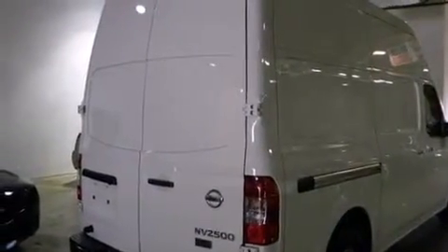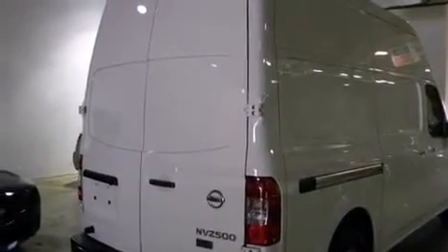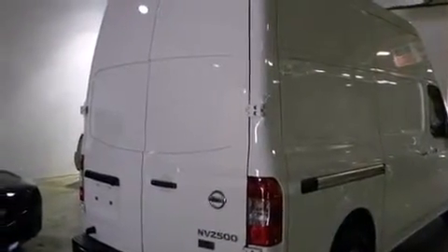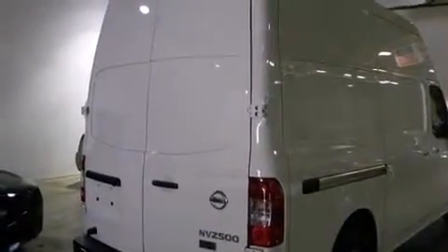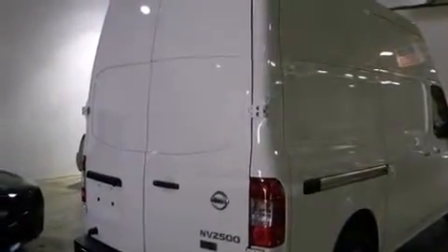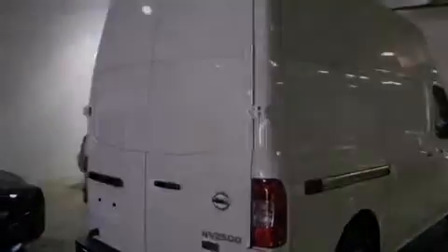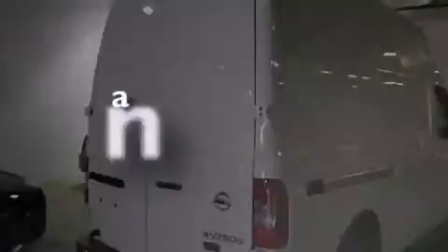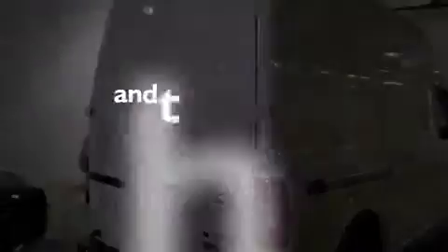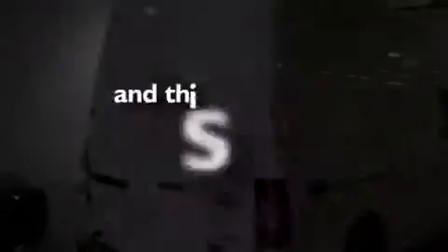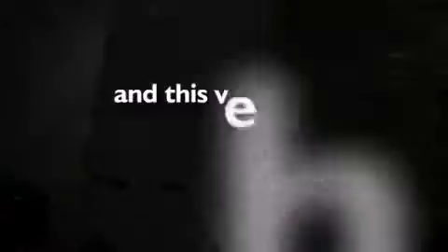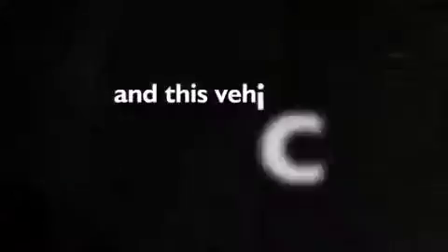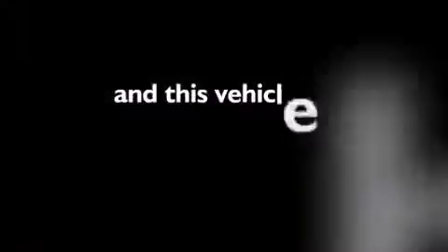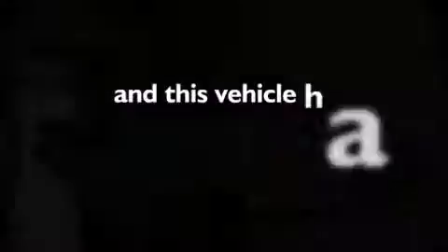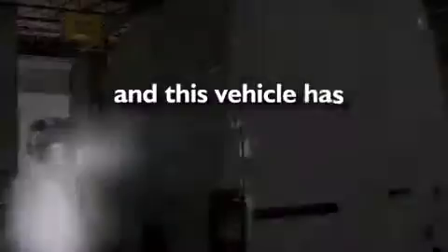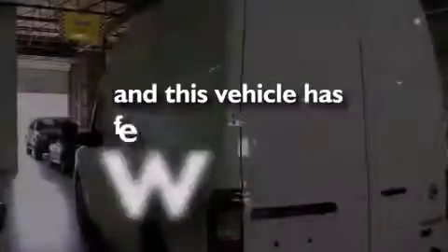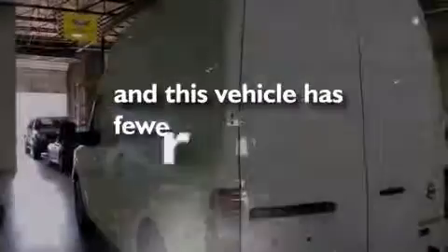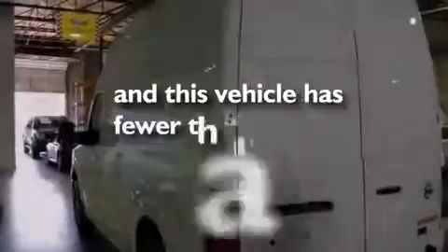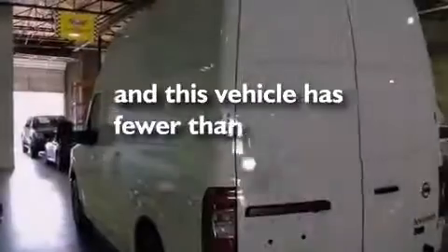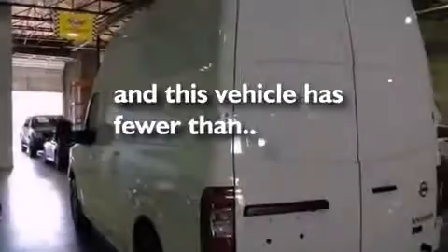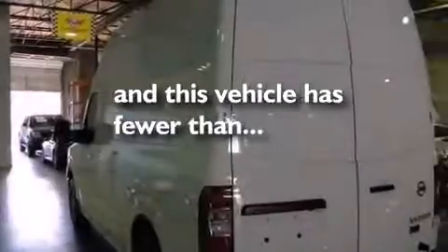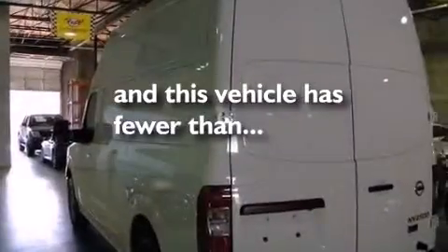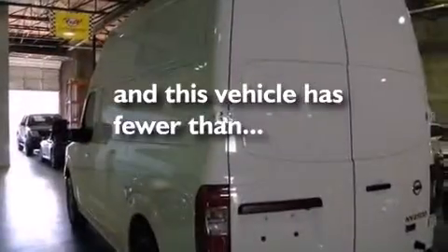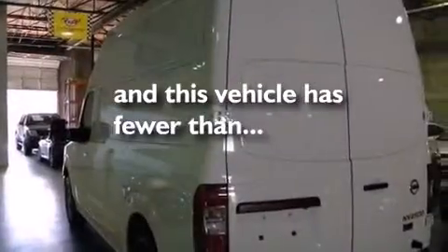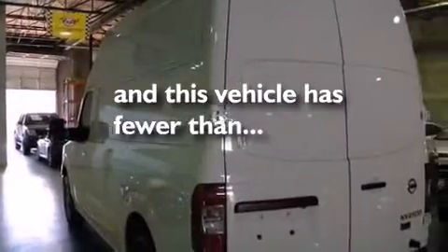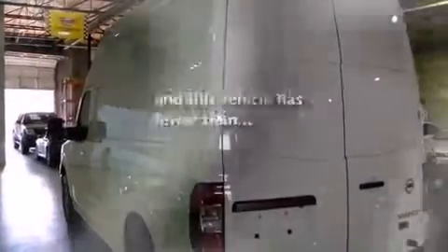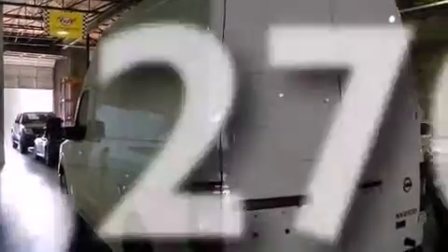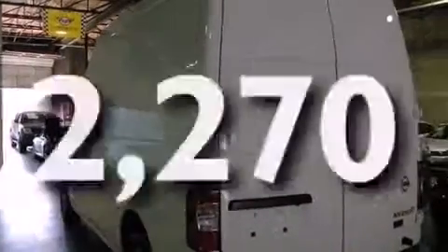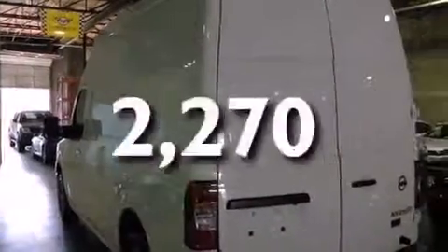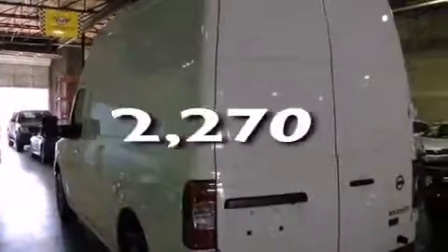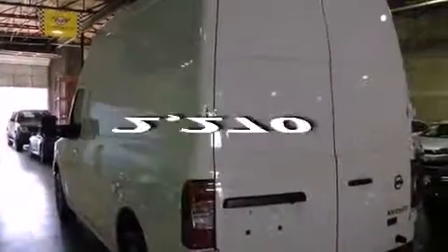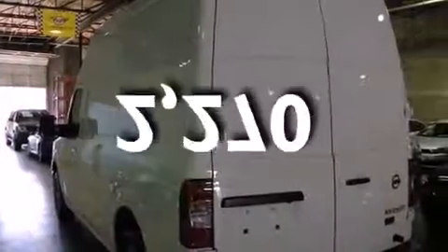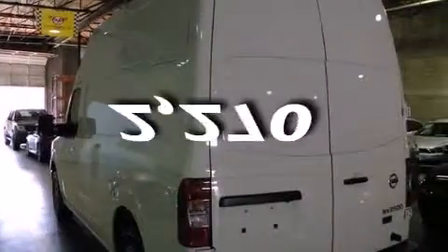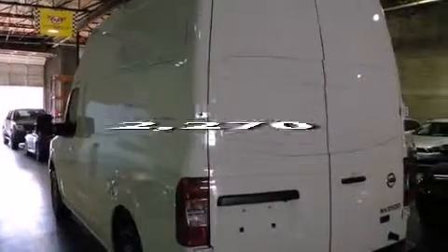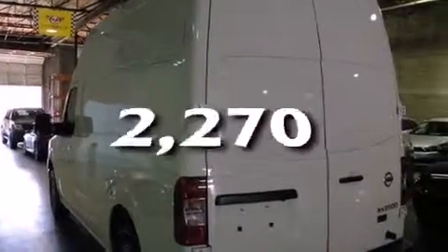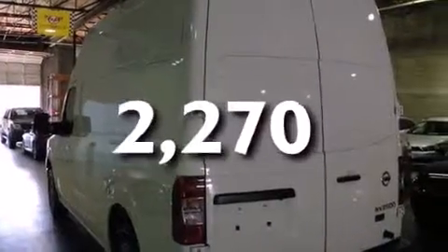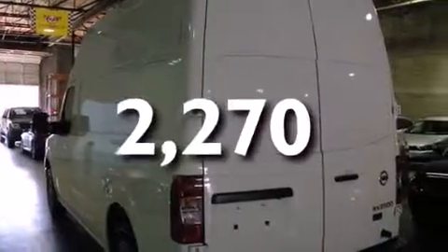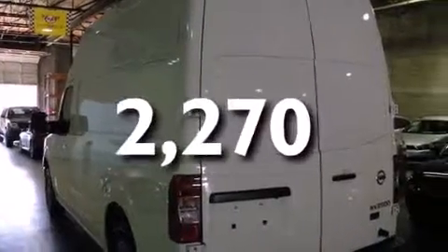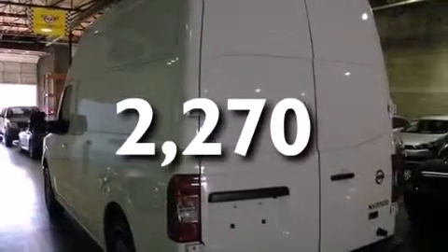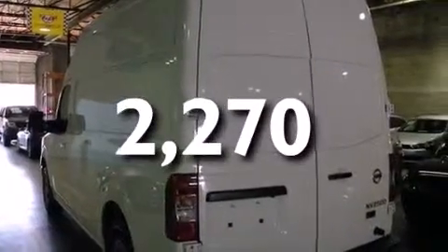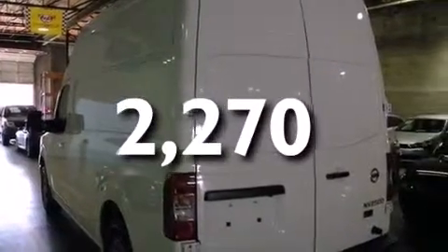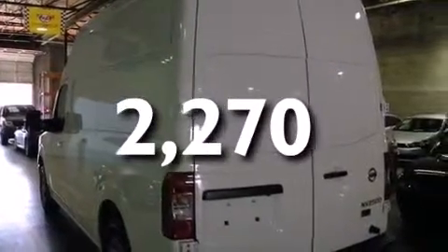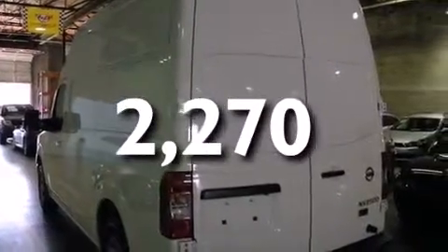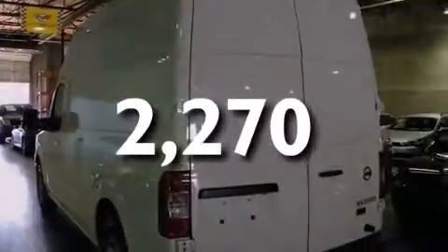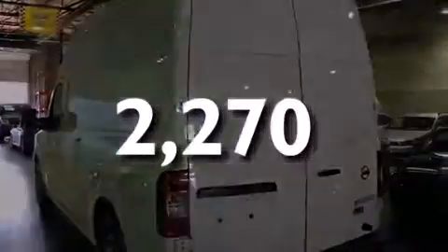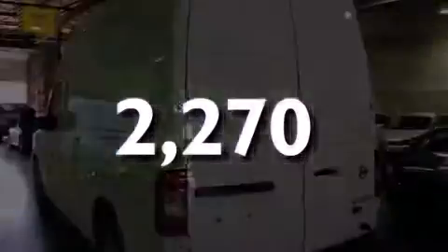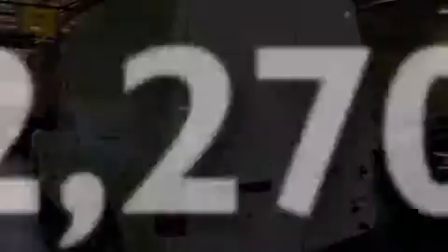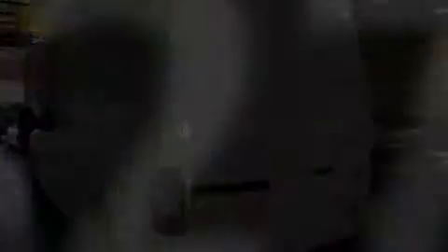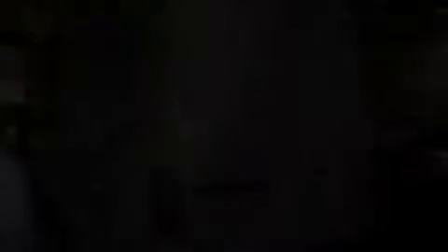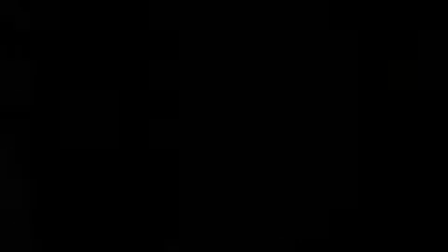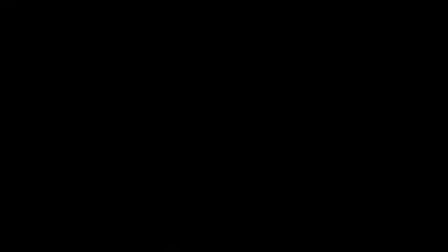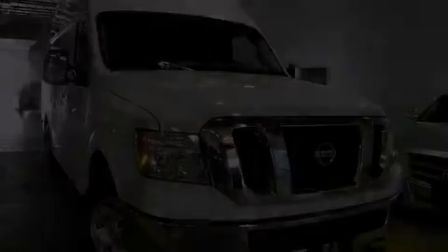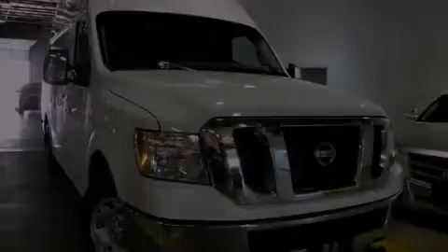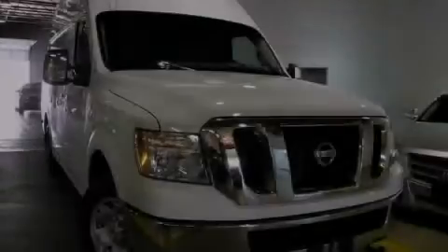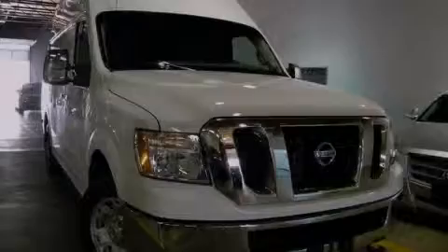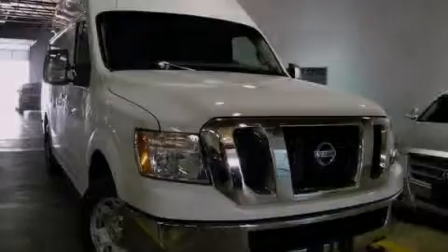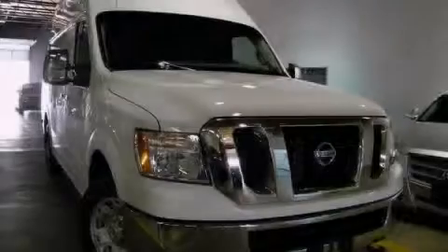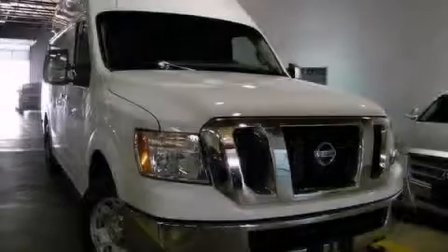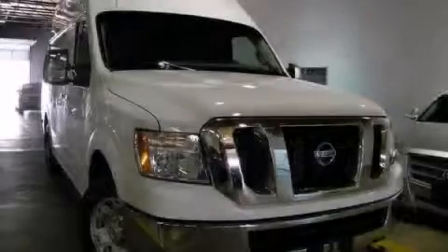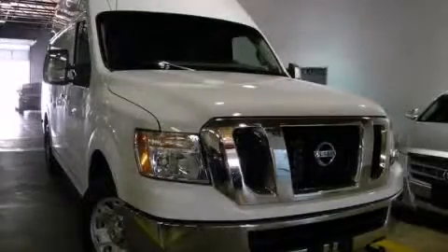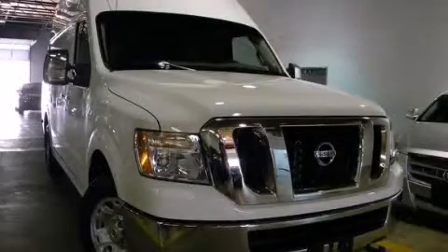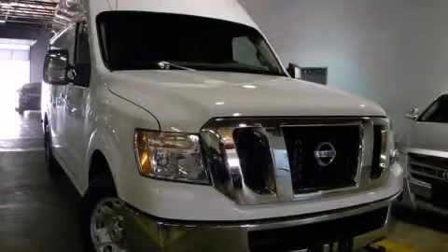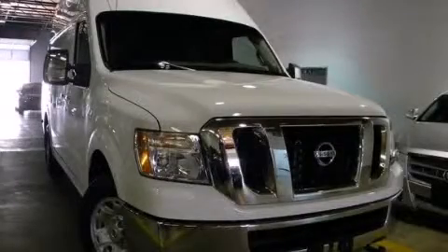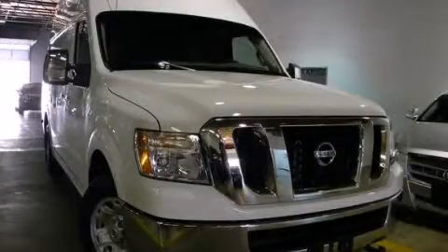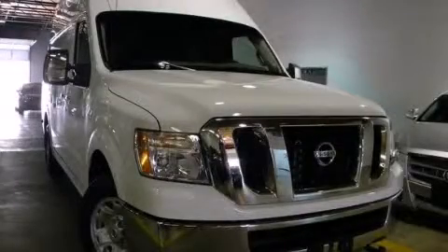This vehicle has fewer than 3,000 miles on the odometer. Call or visit us right now and arrange your test drive today.